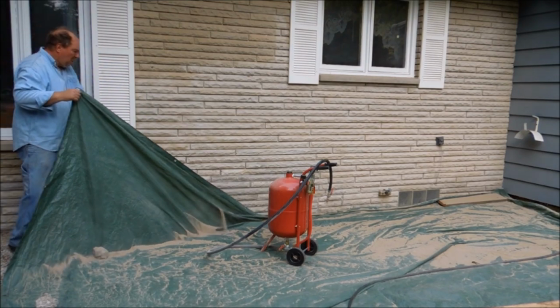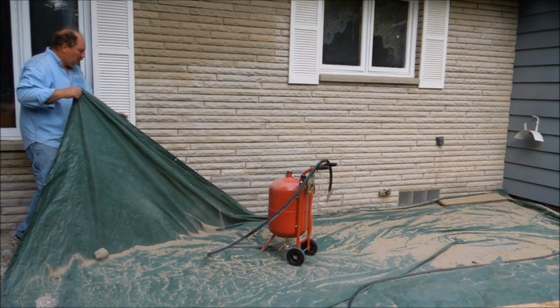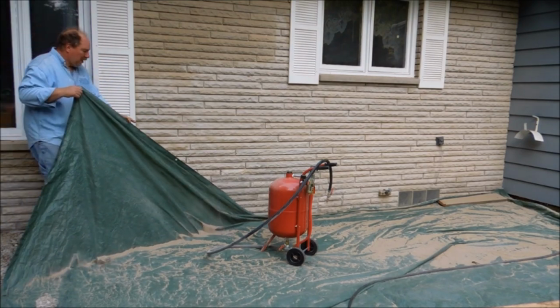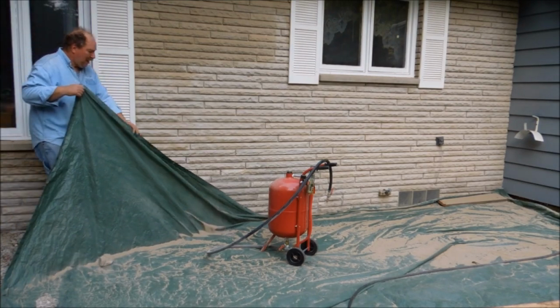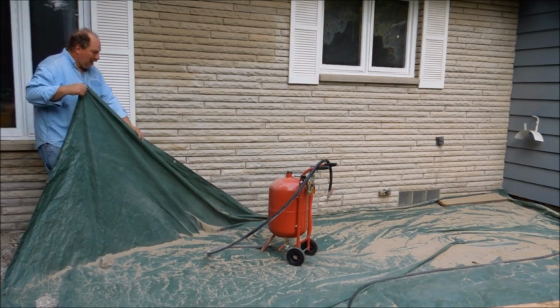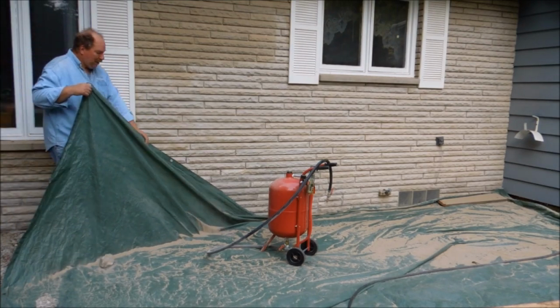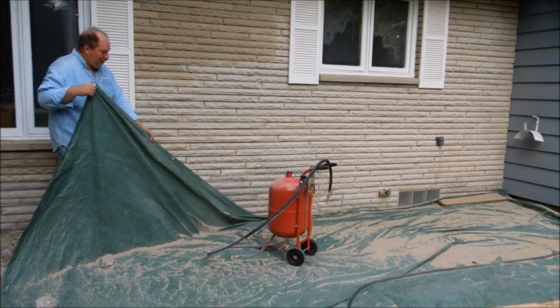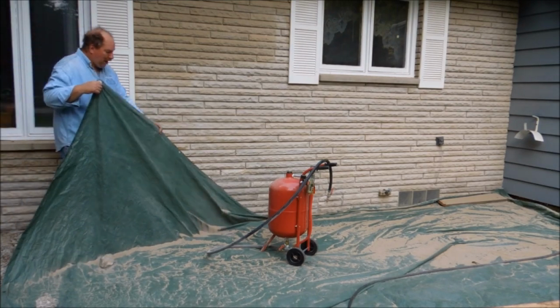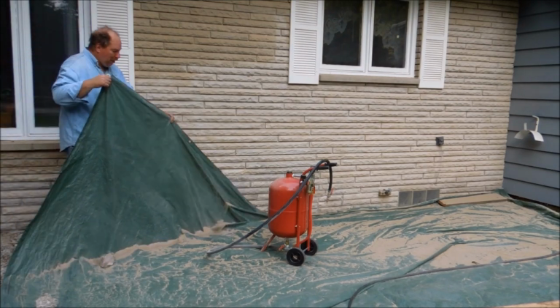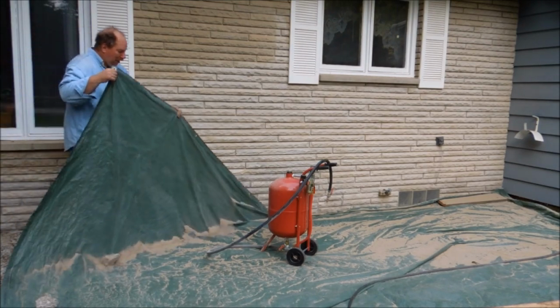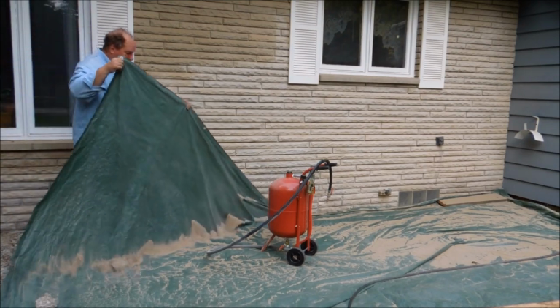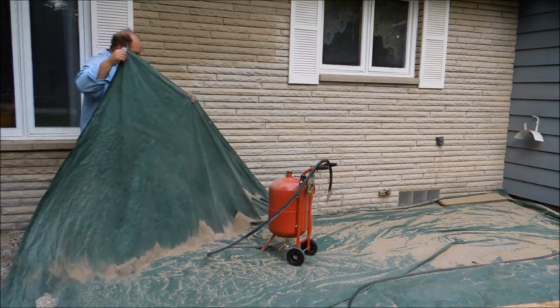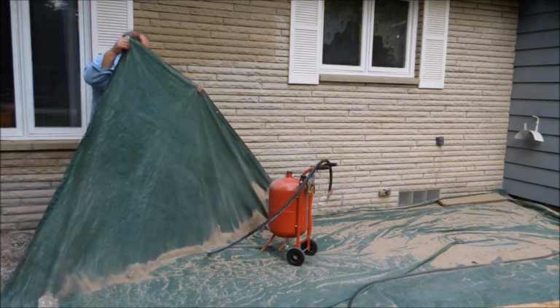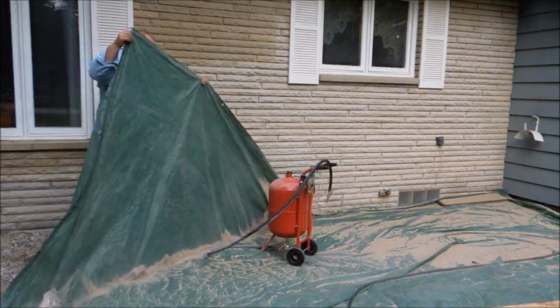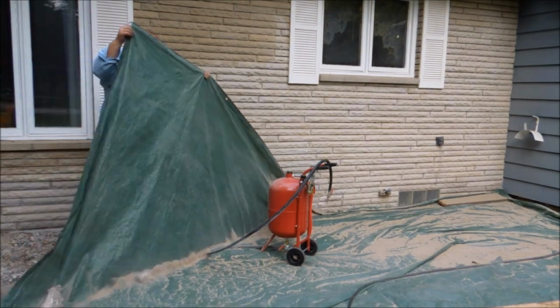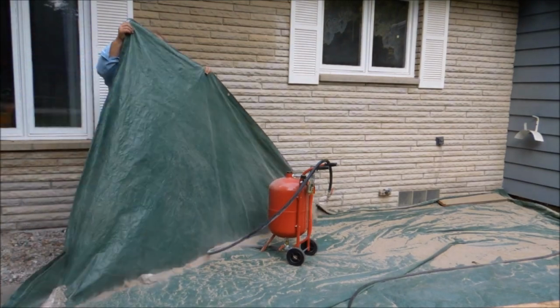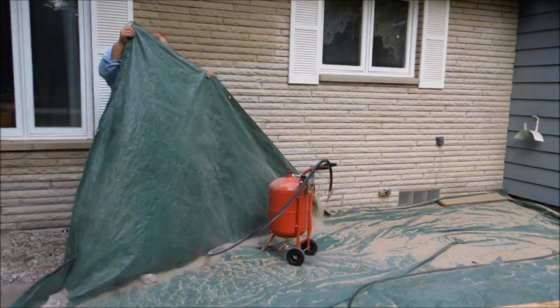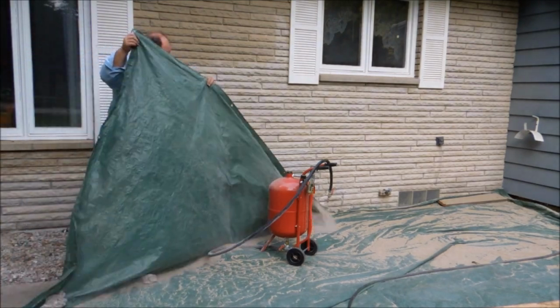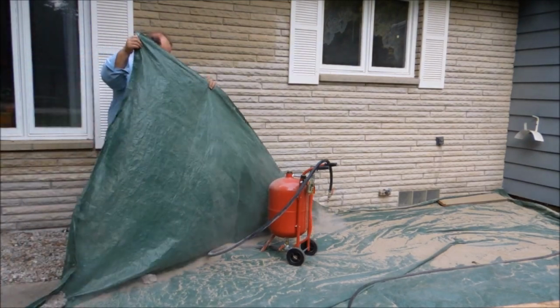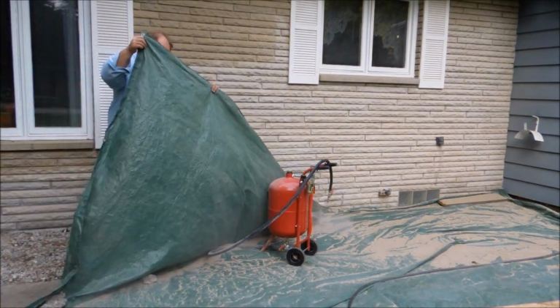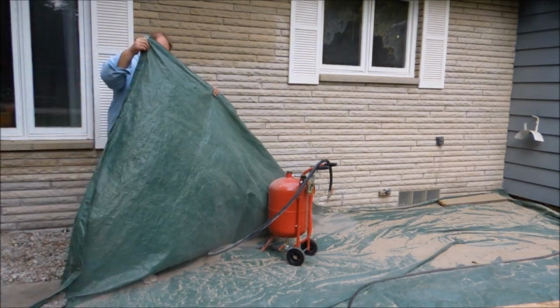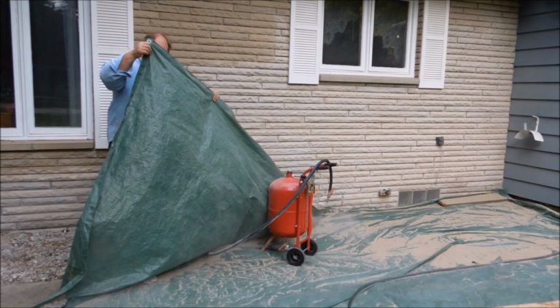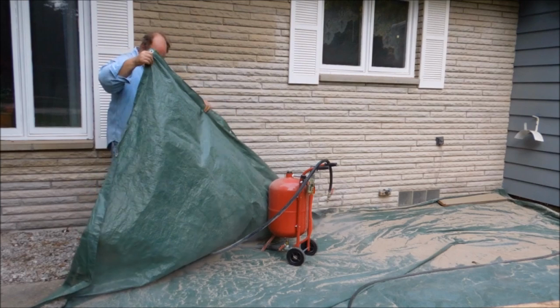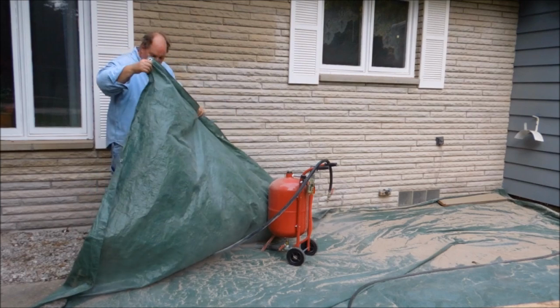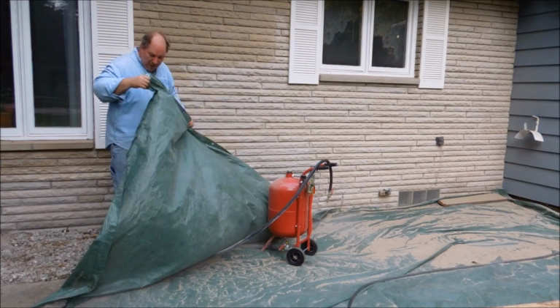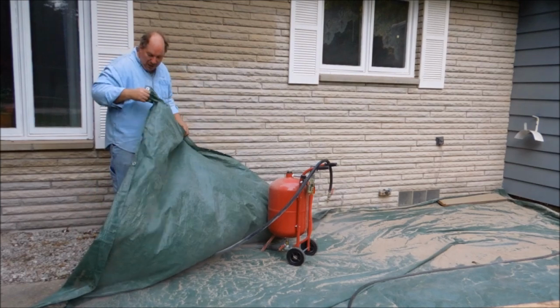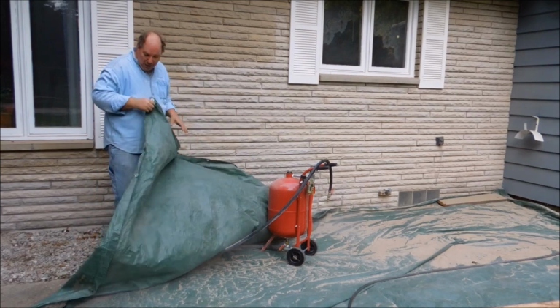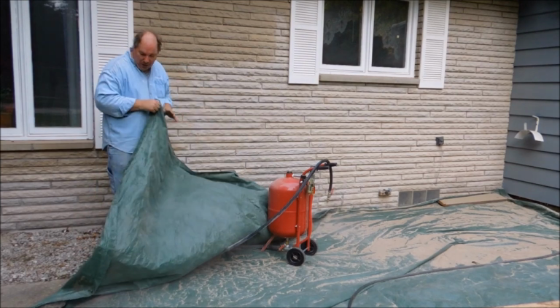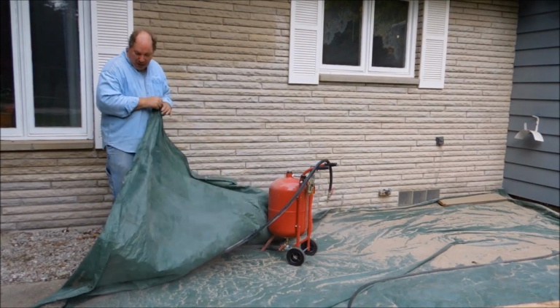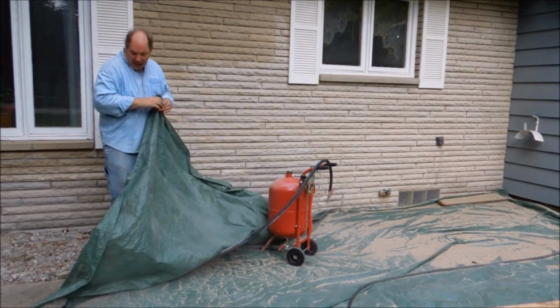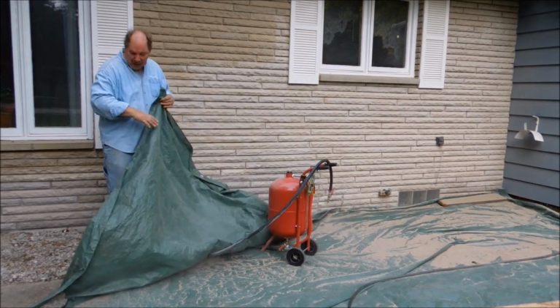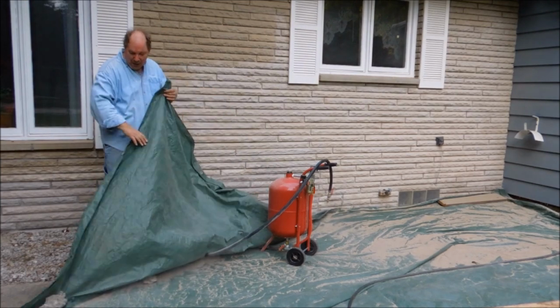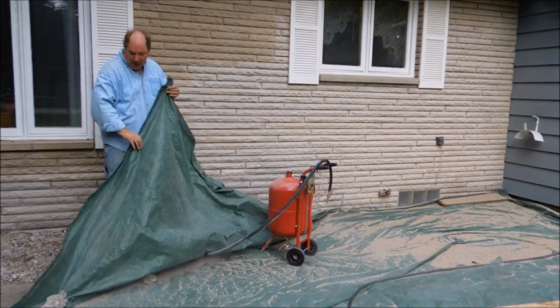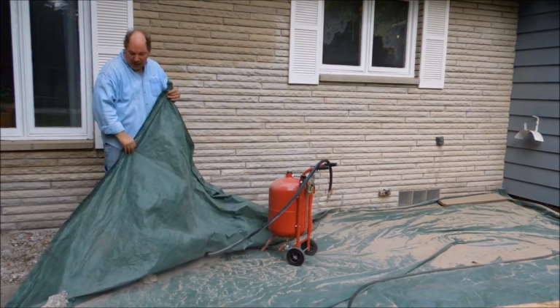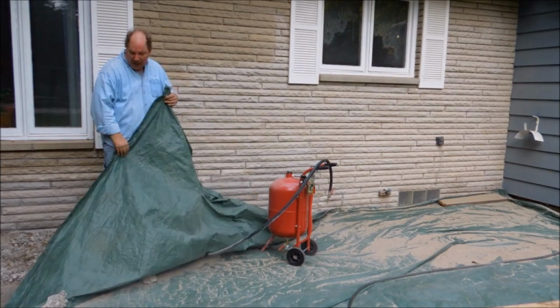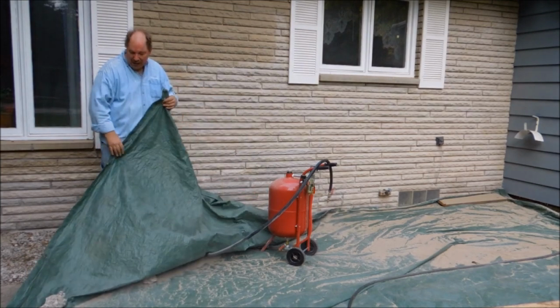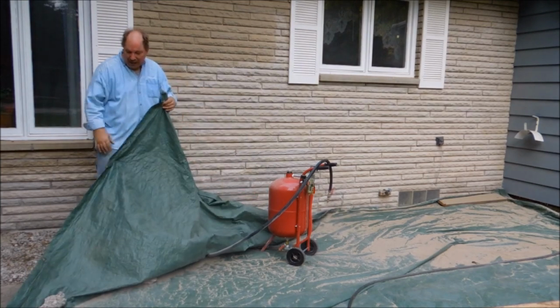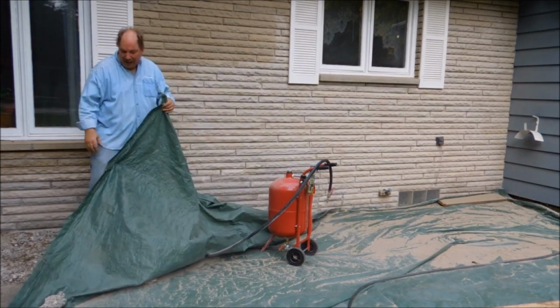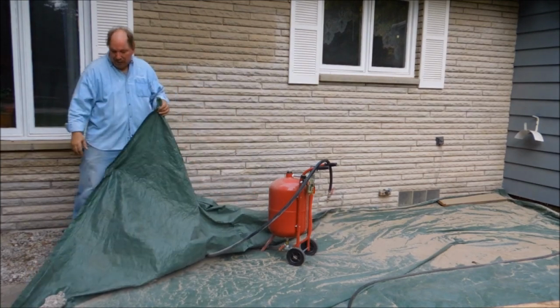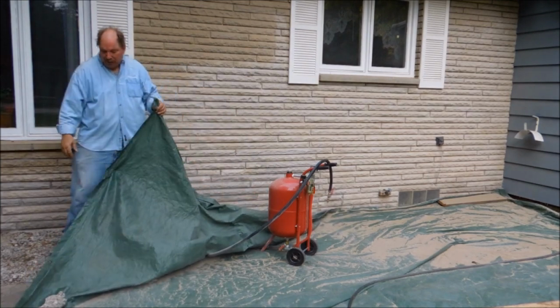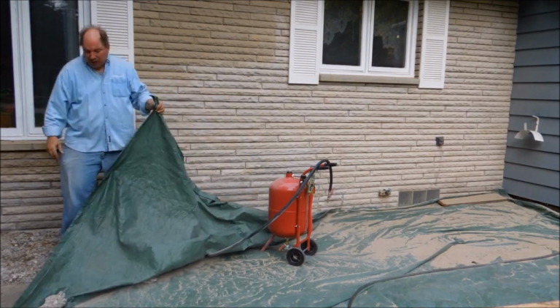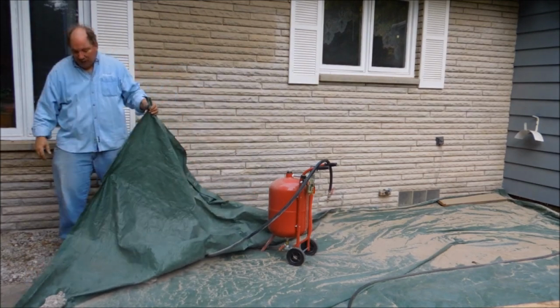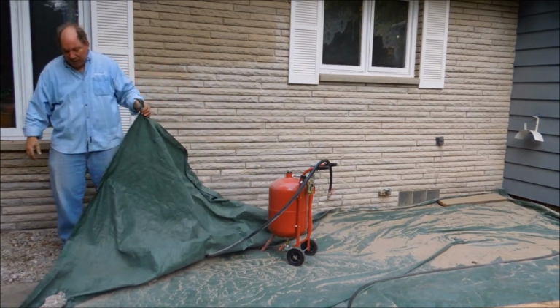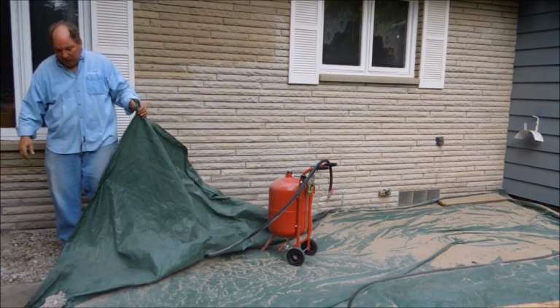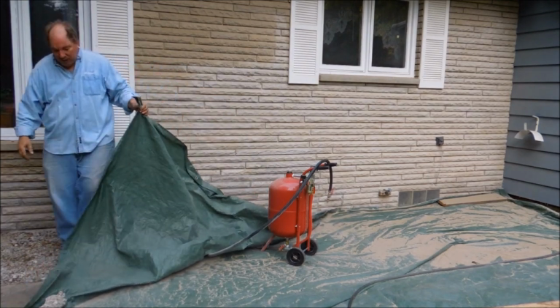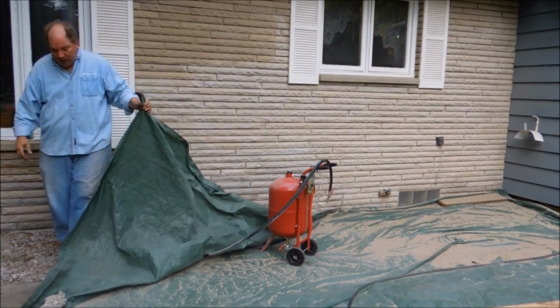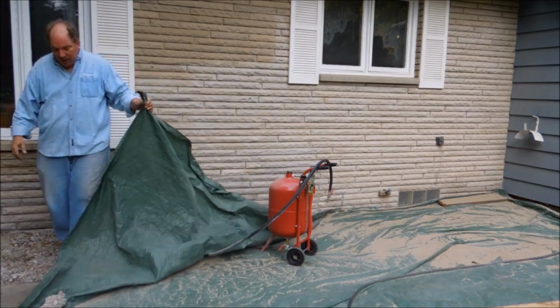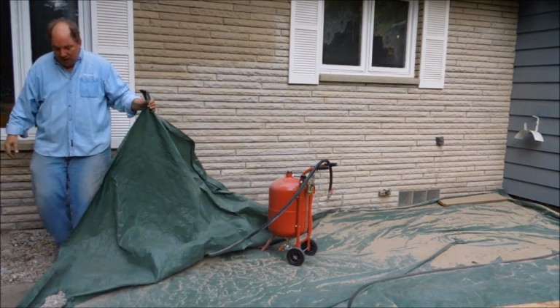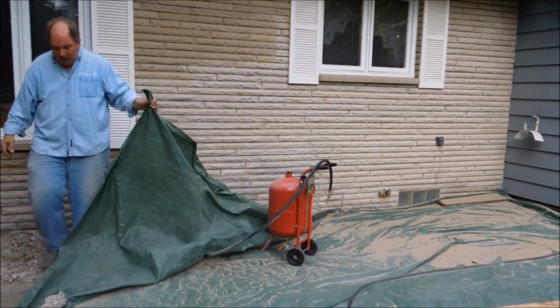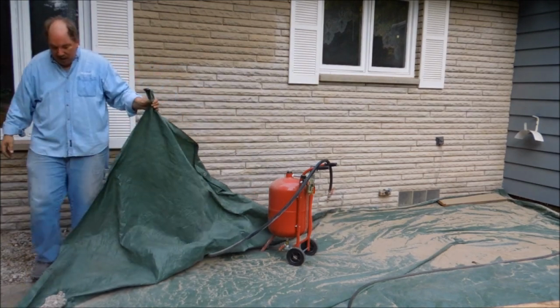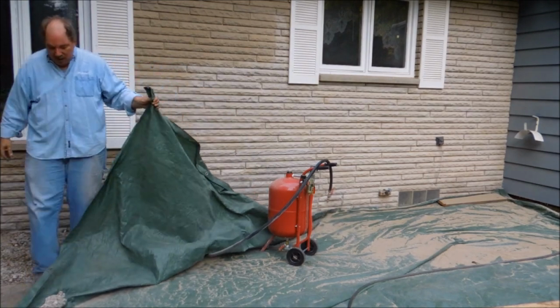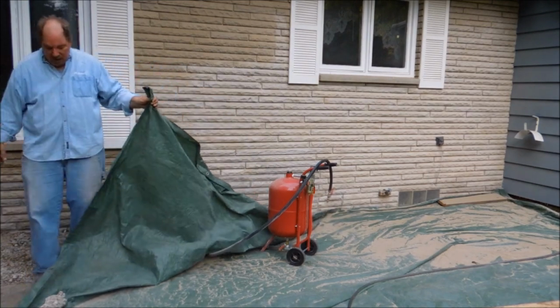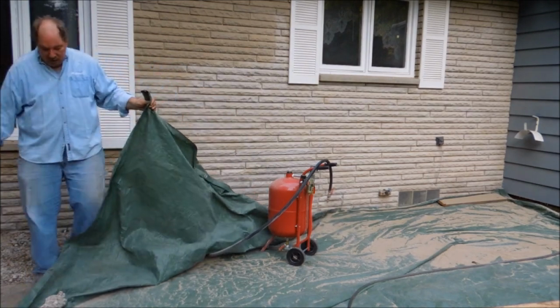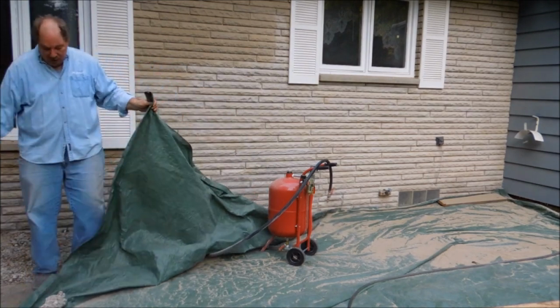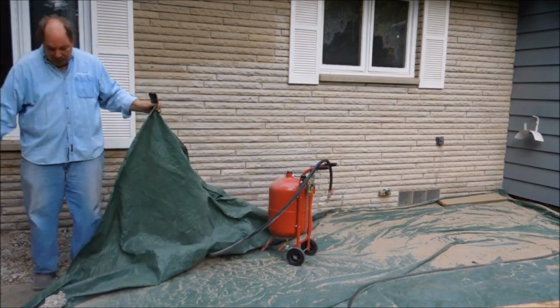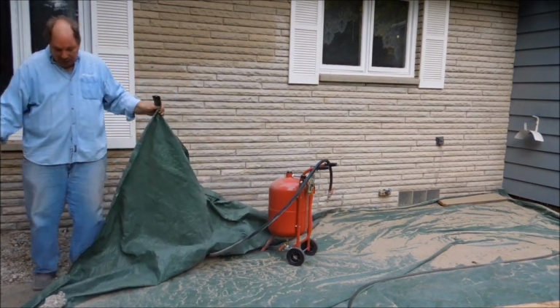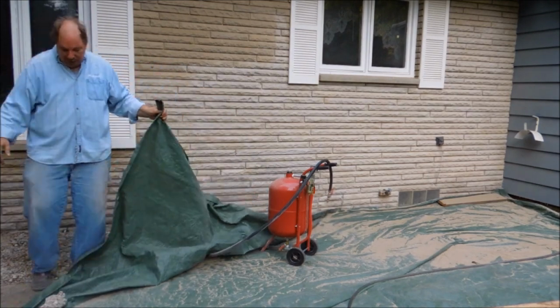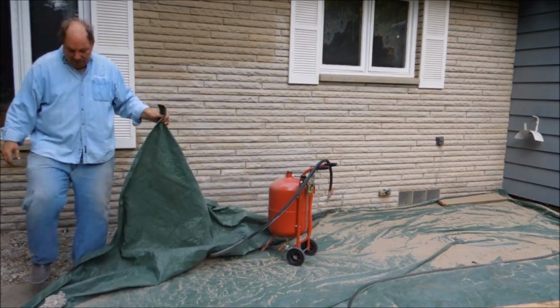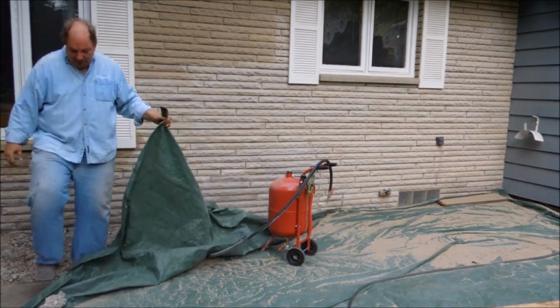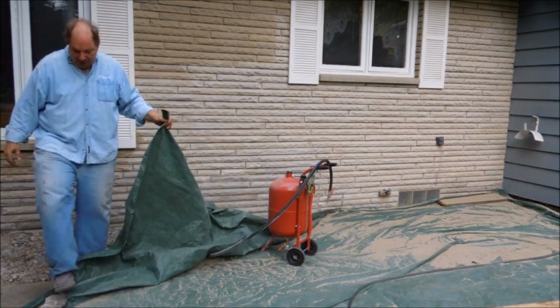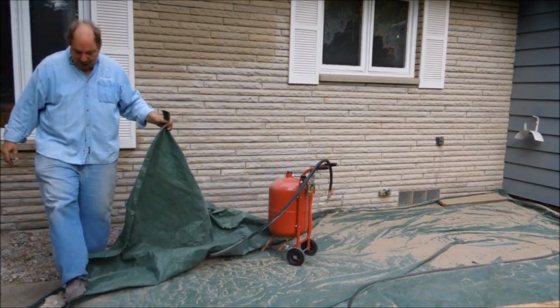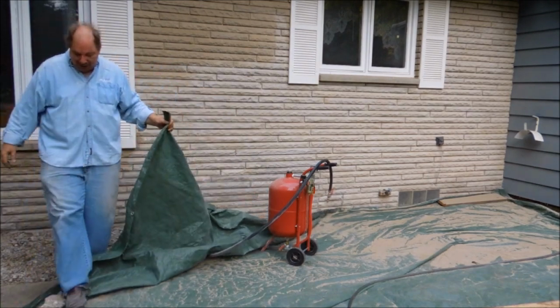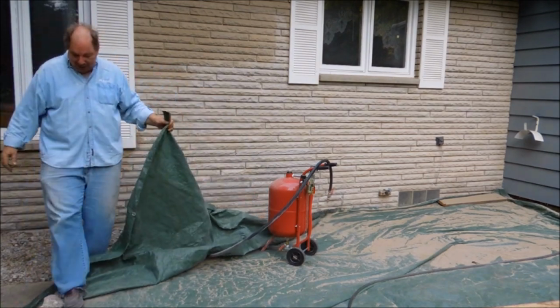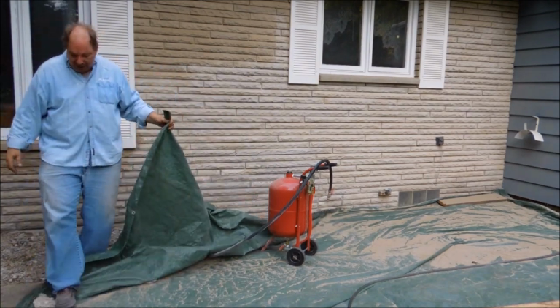The reason I have the tarp on the ground is so that I can use it as a capture system so I can recover and reuse the sand.